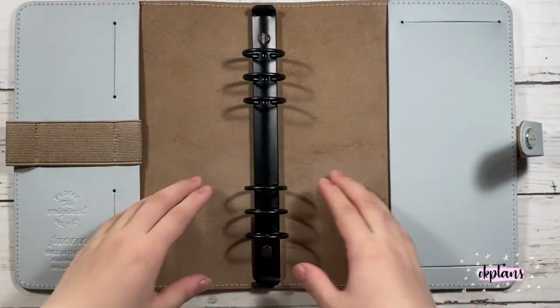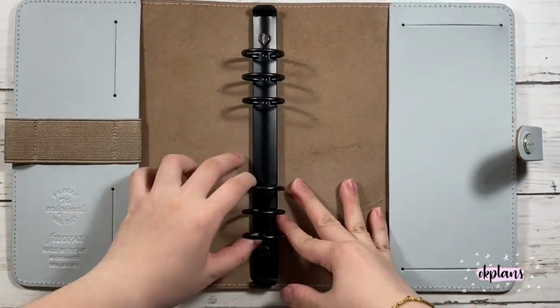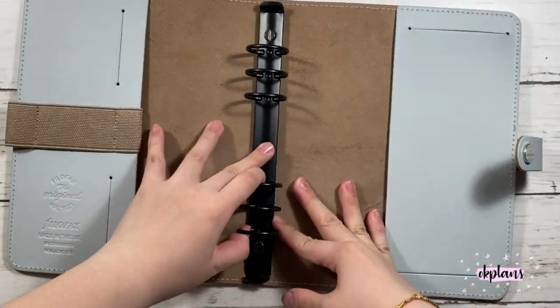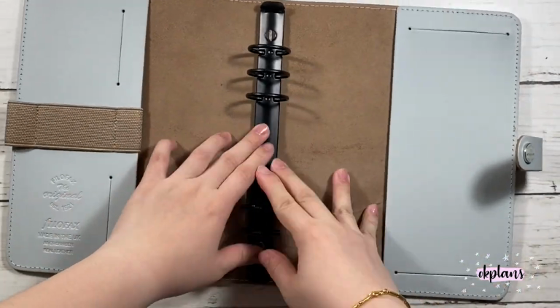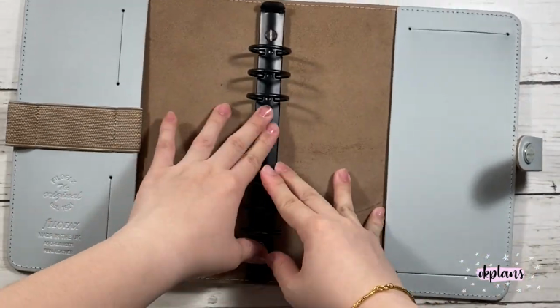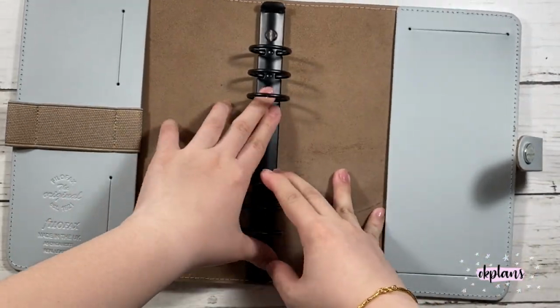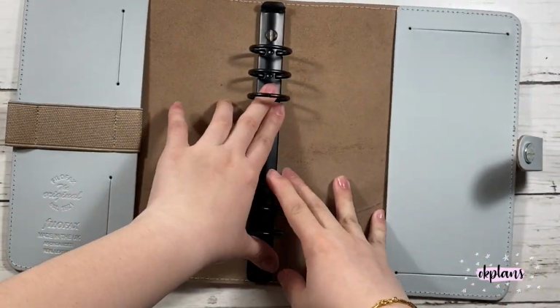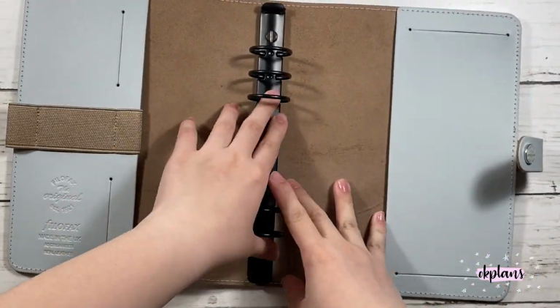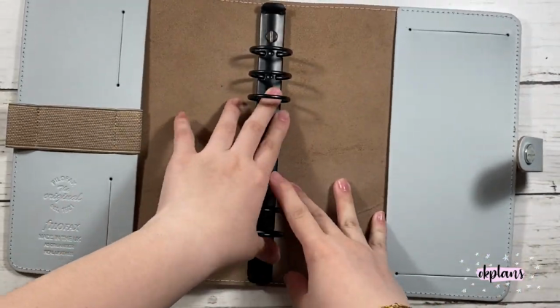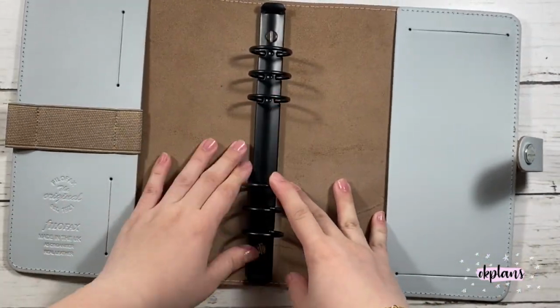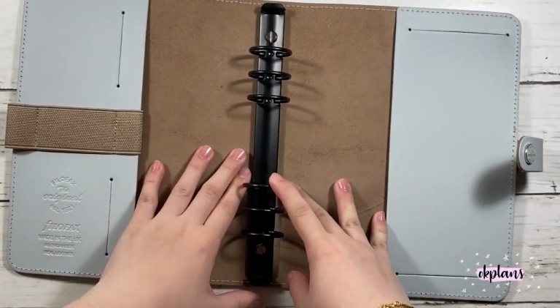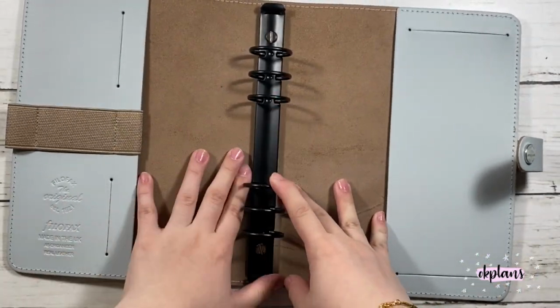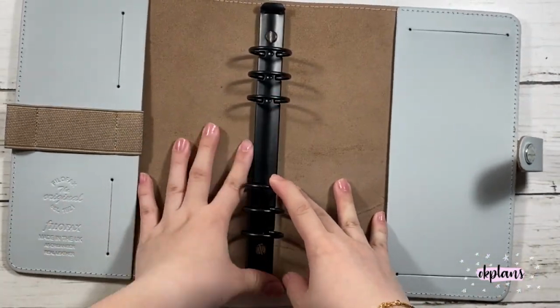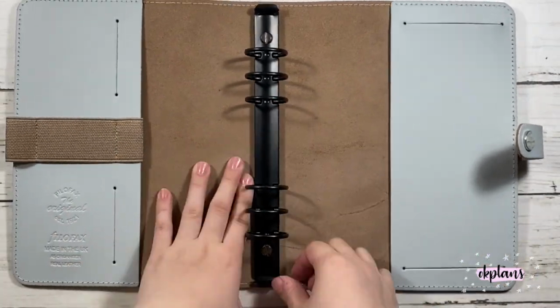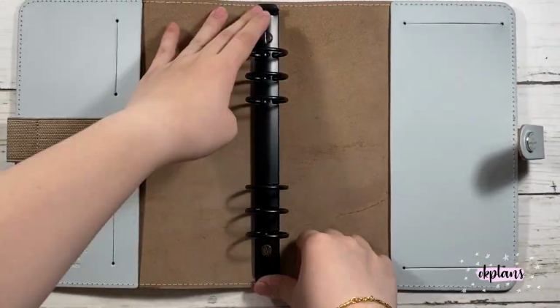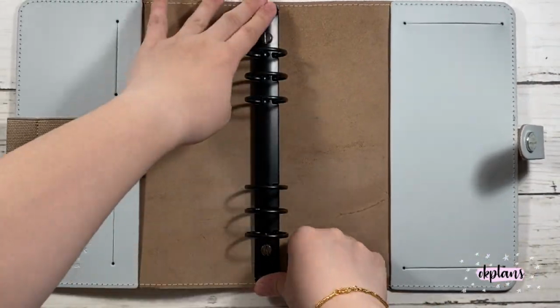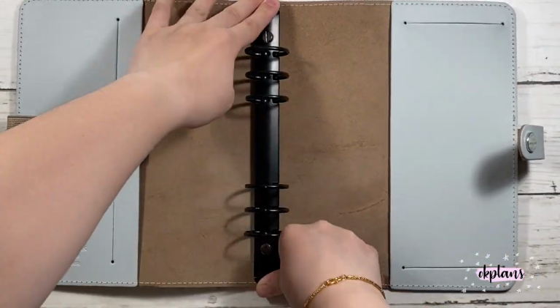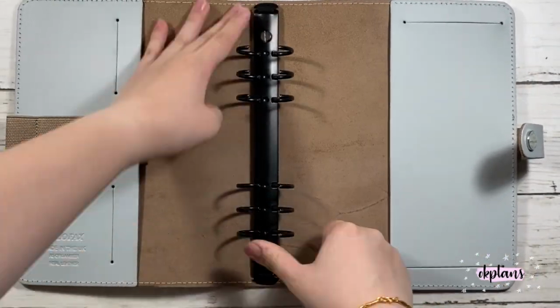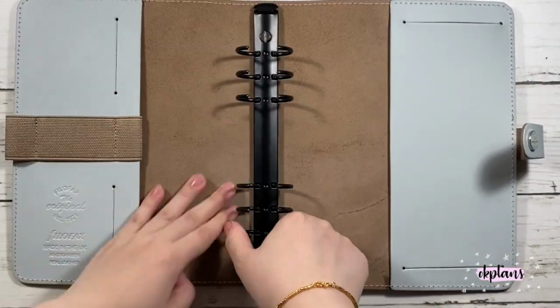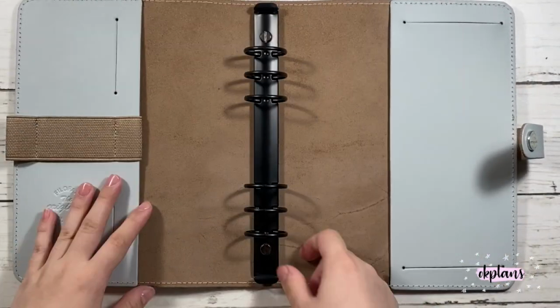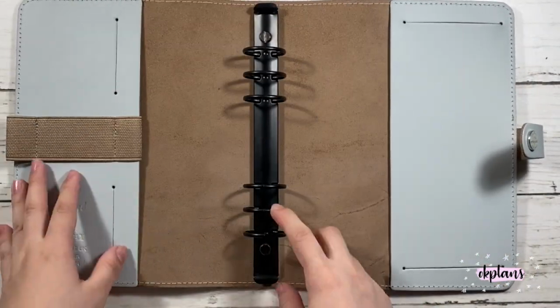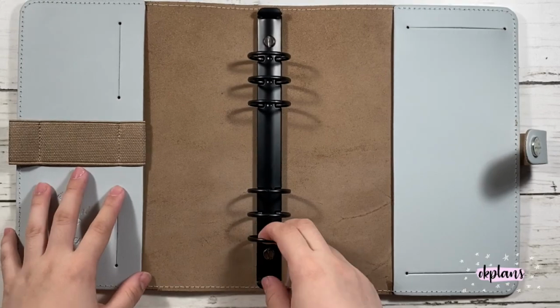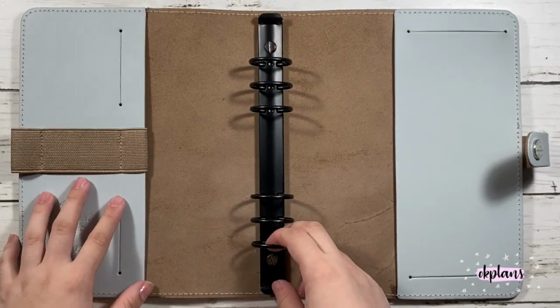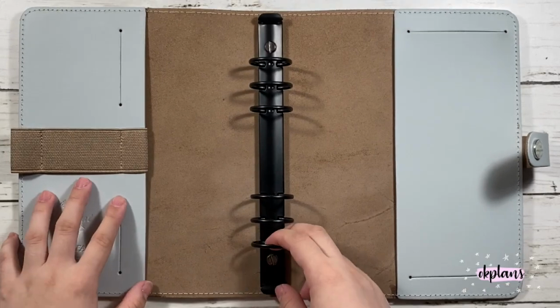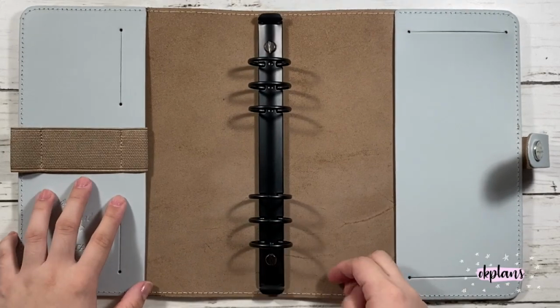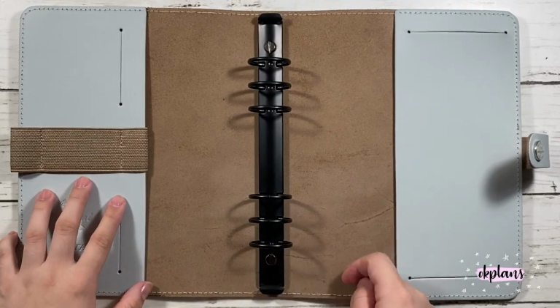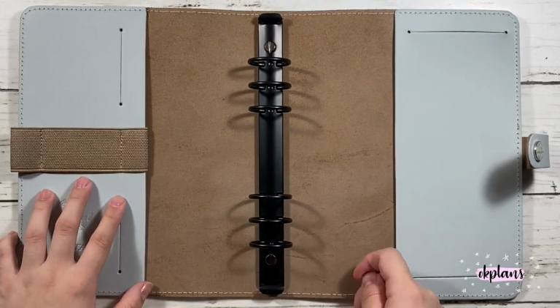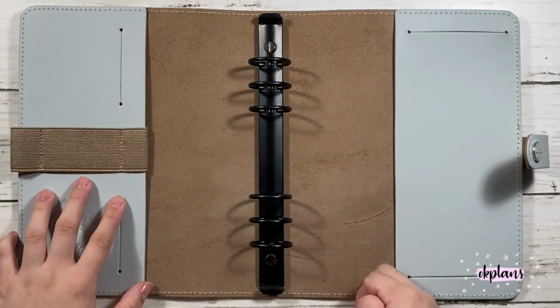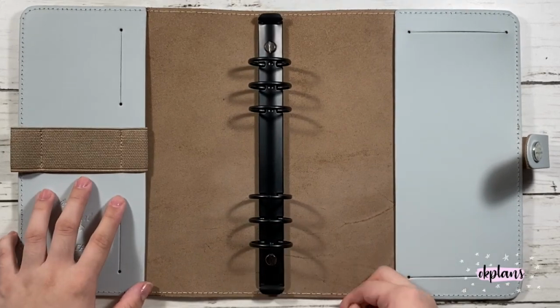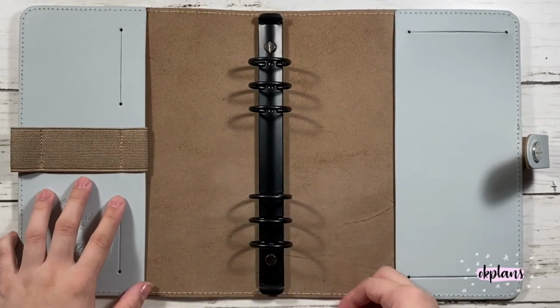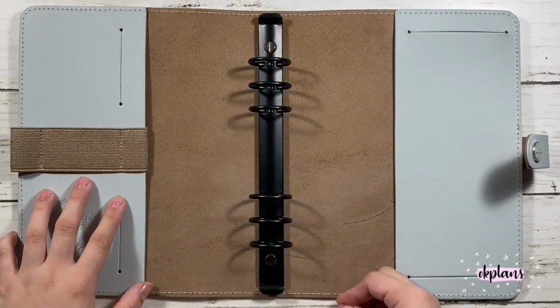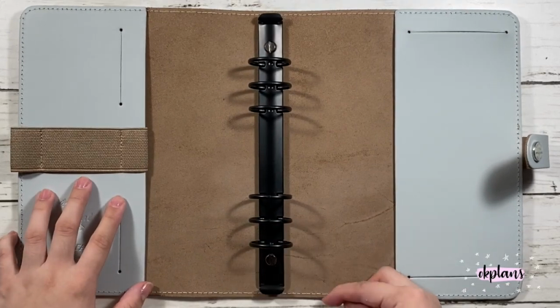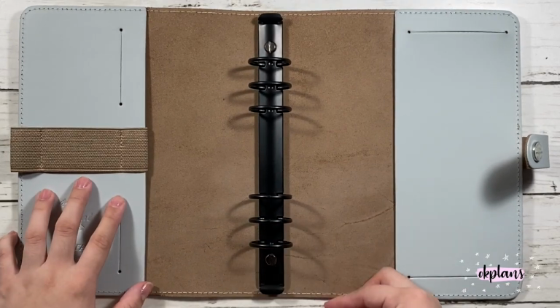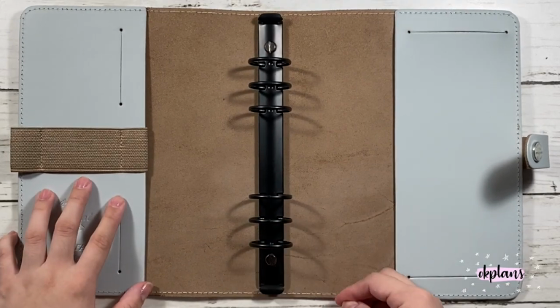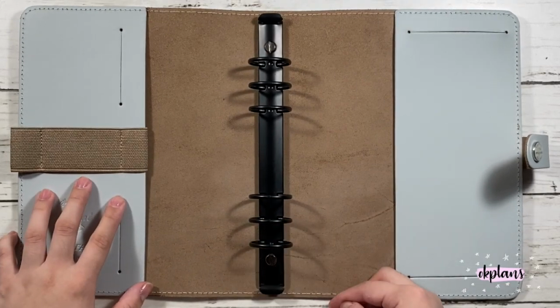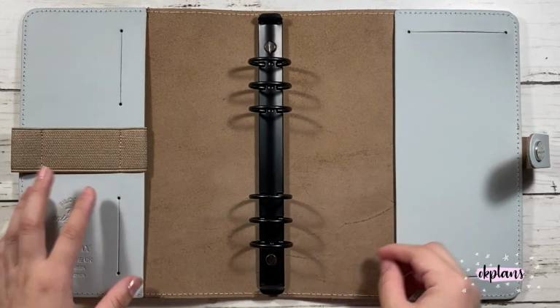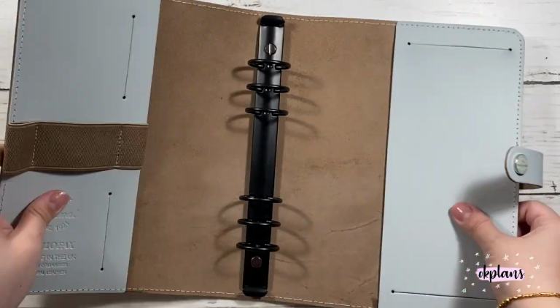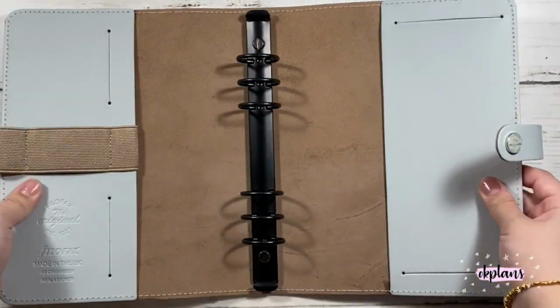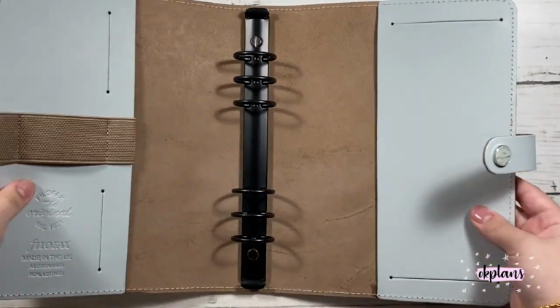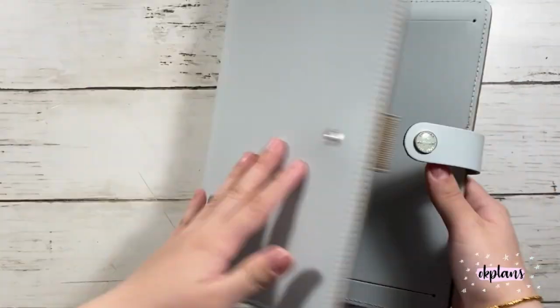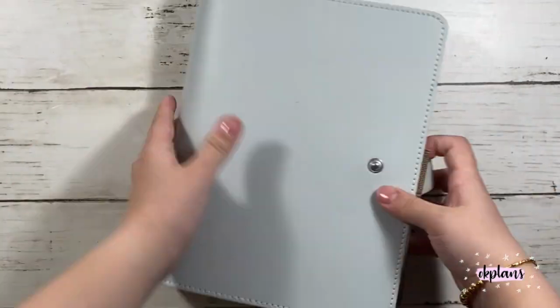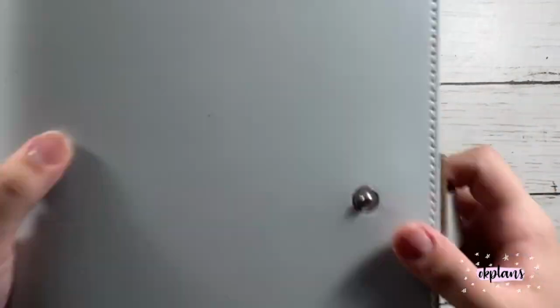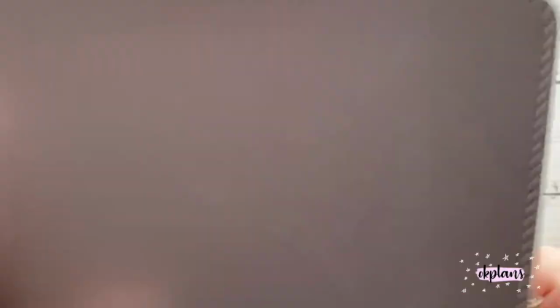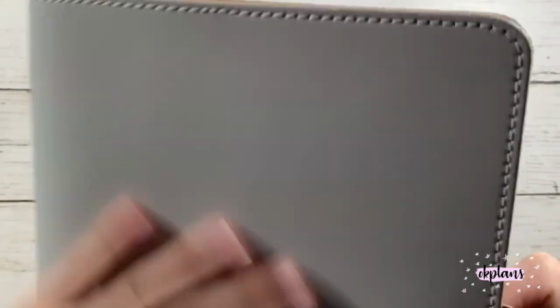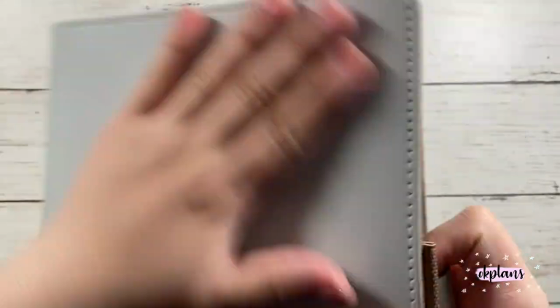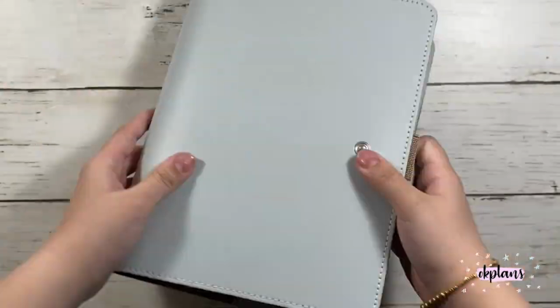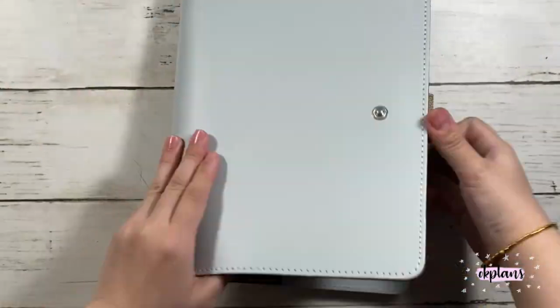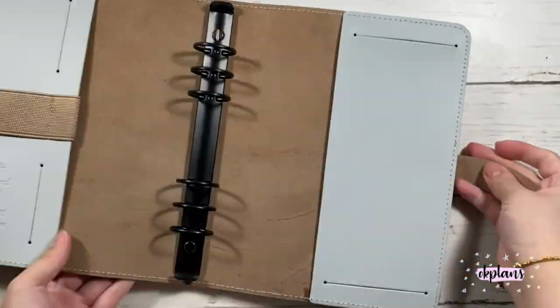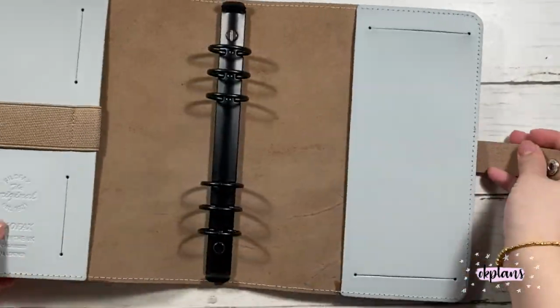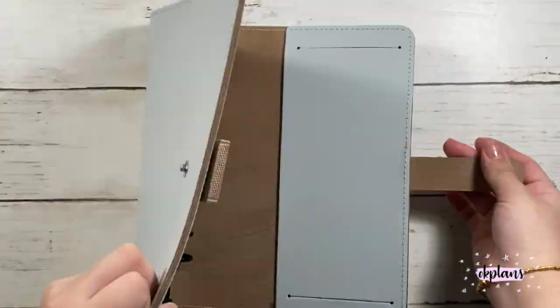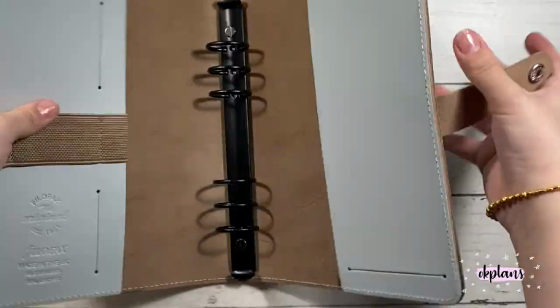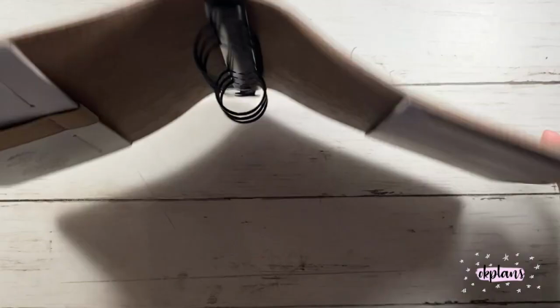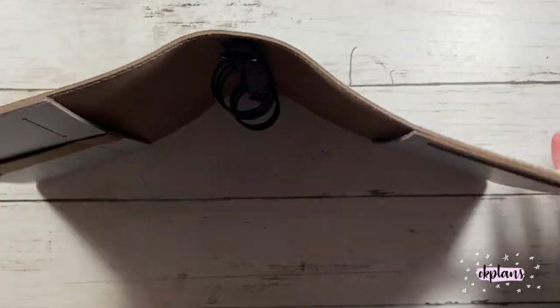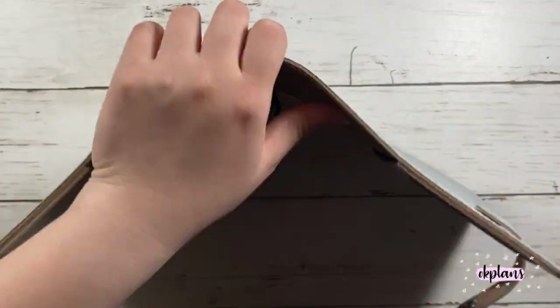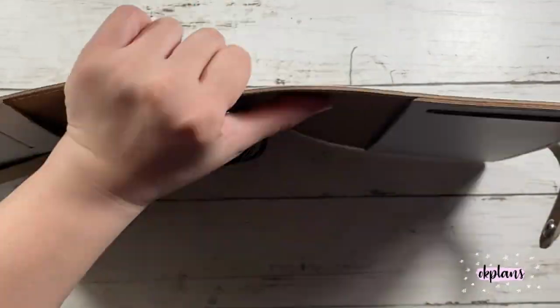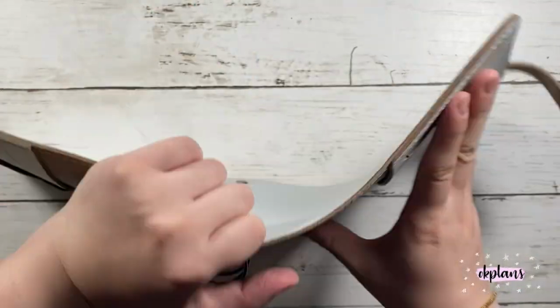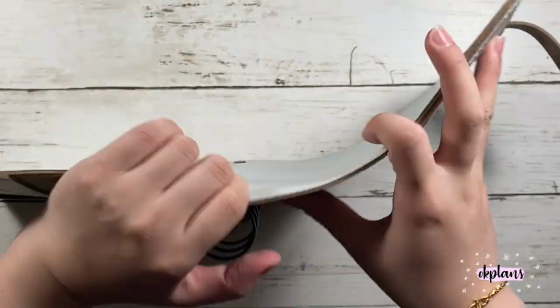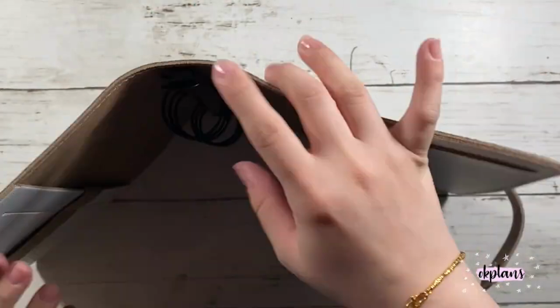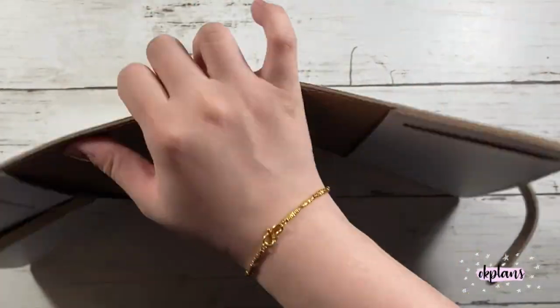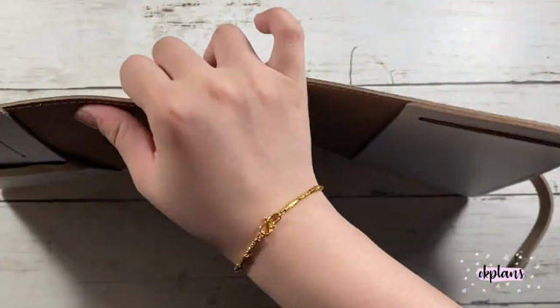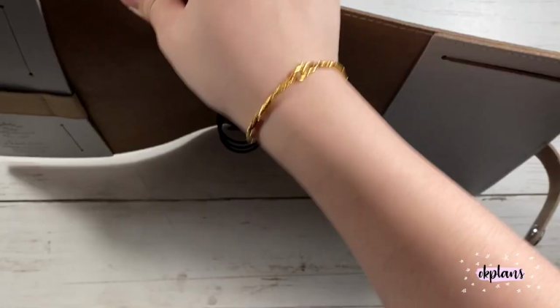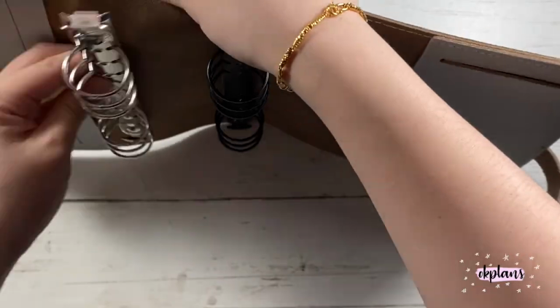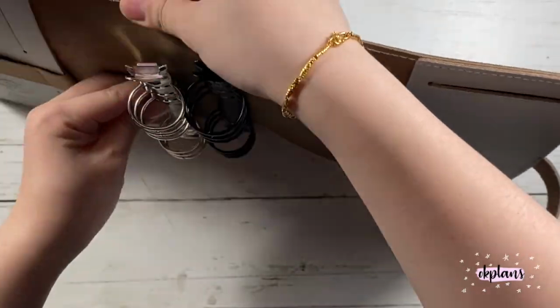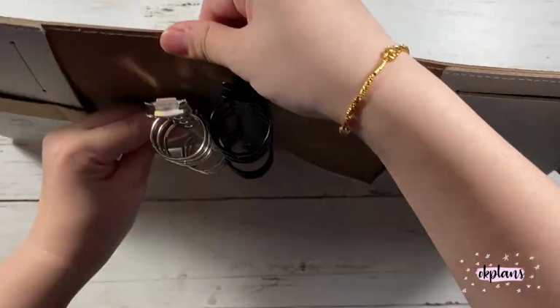So this is my mechanism. My next video will be showing my setup video. I hope you guys enjoyed. See you guys next time, bye.